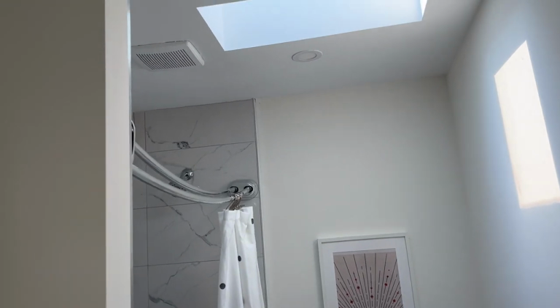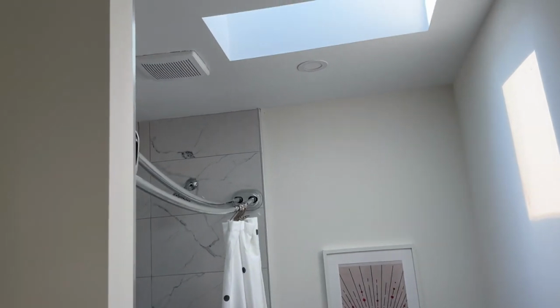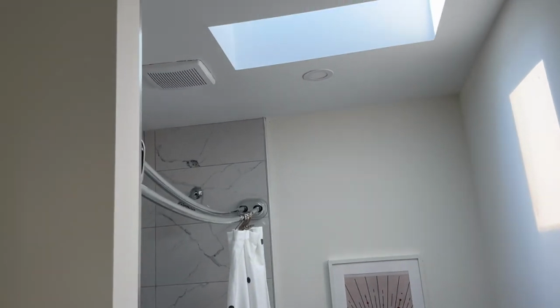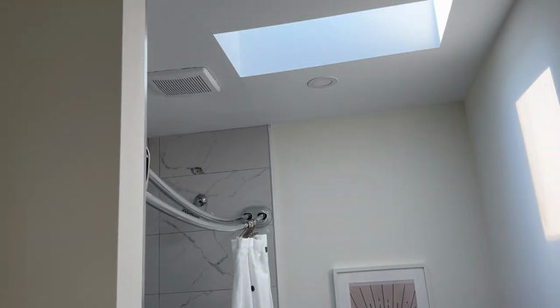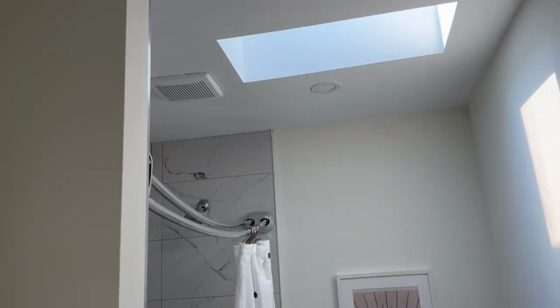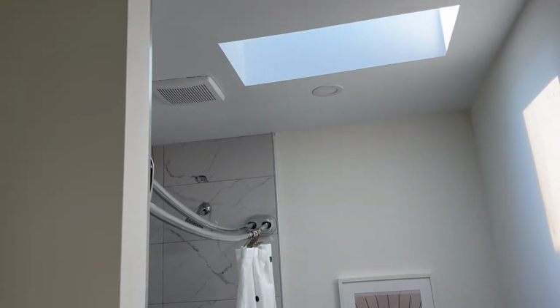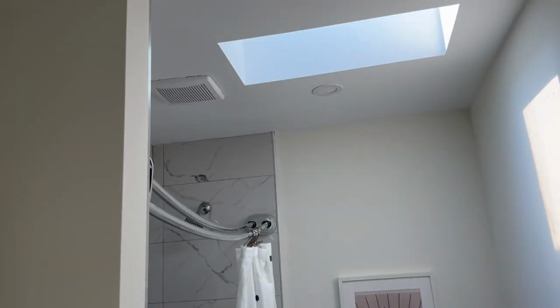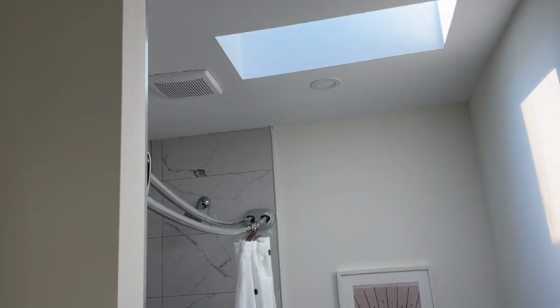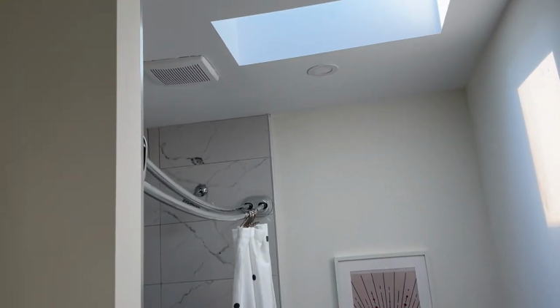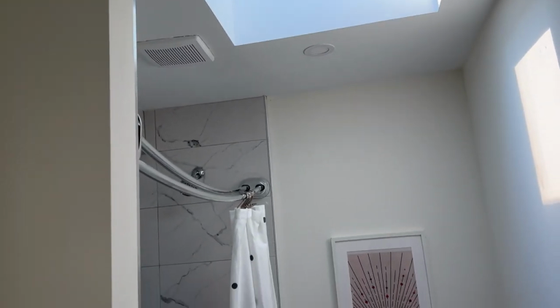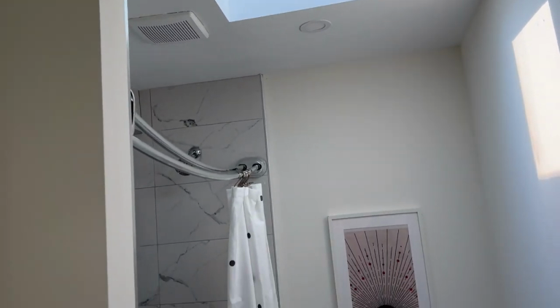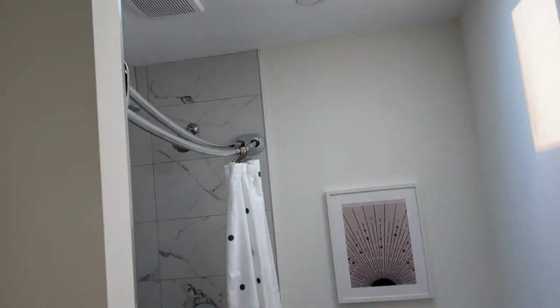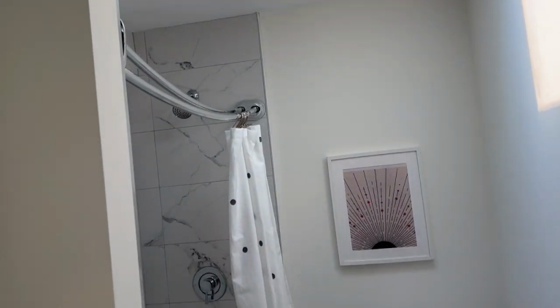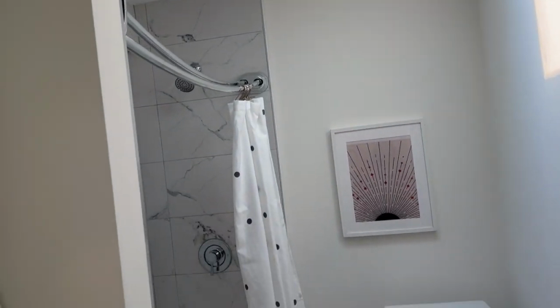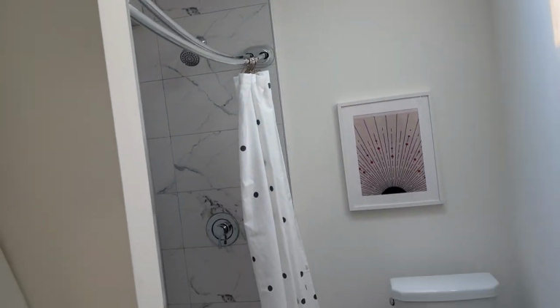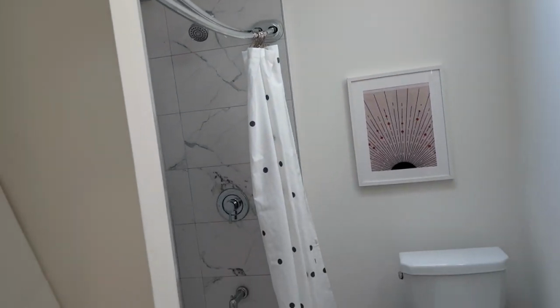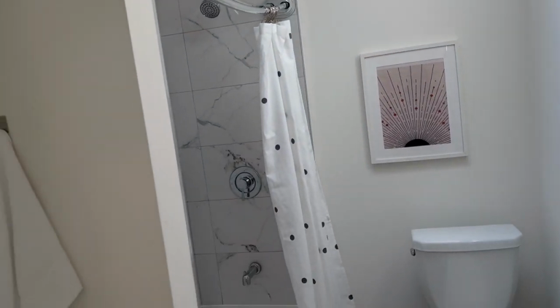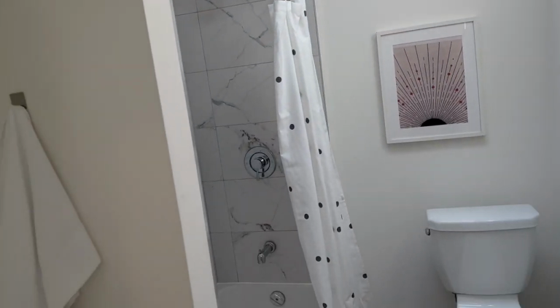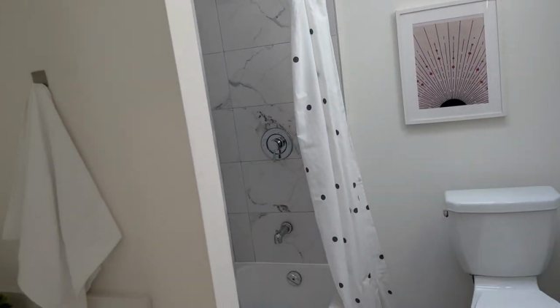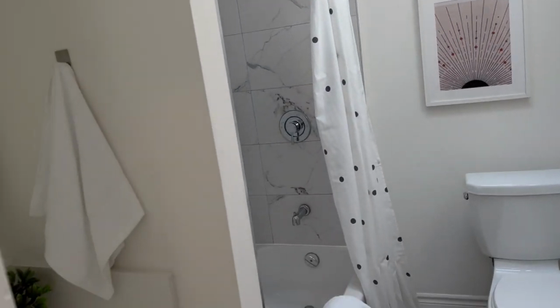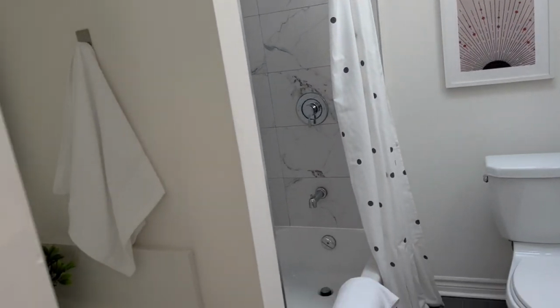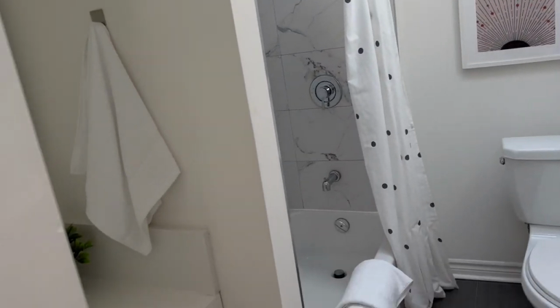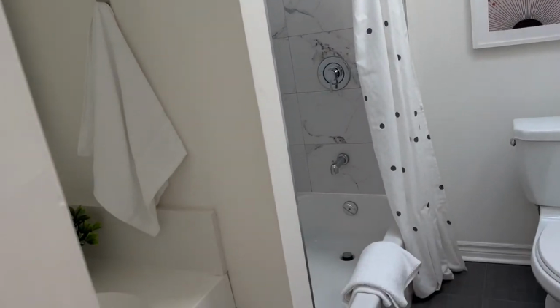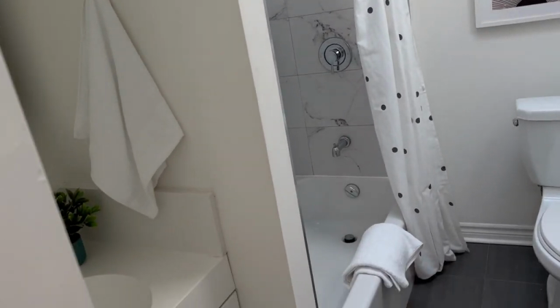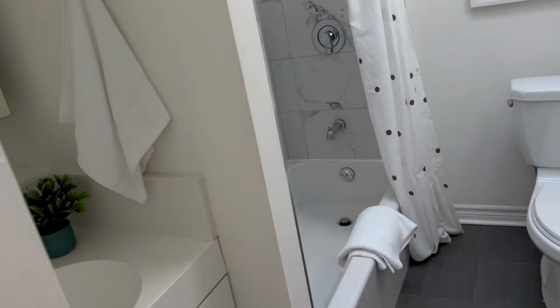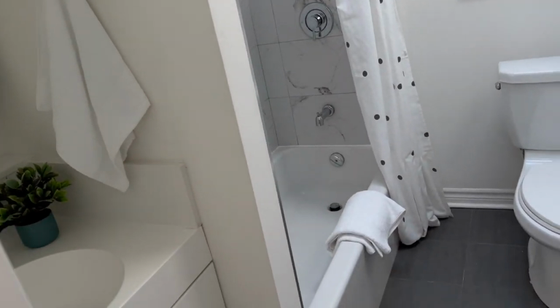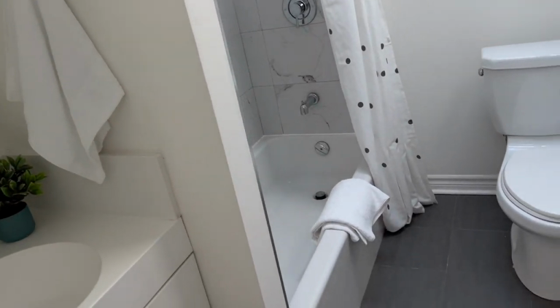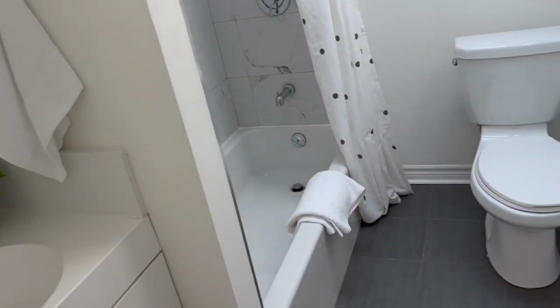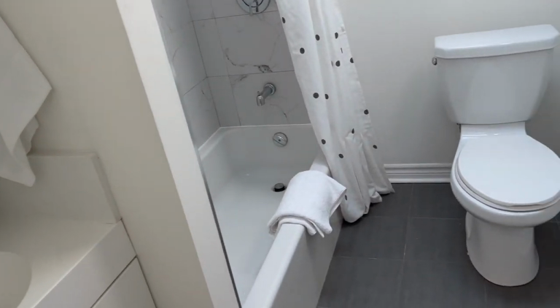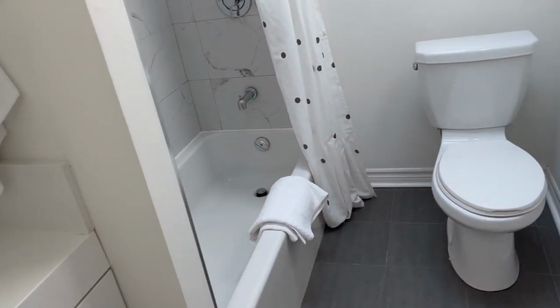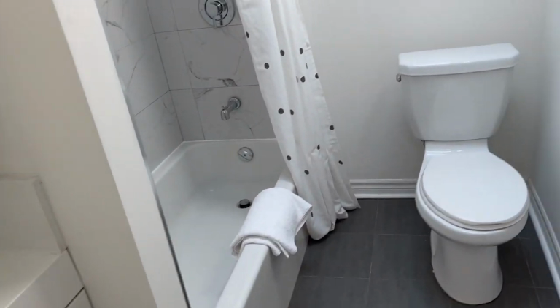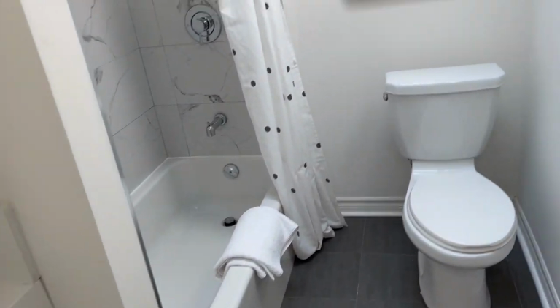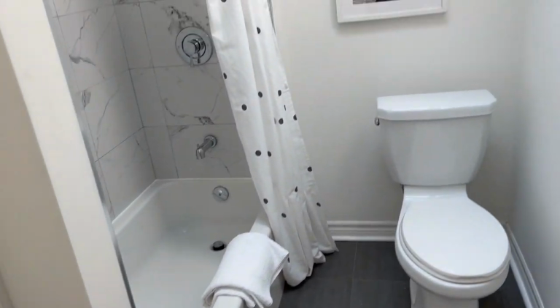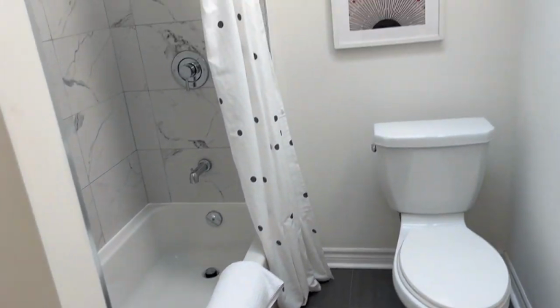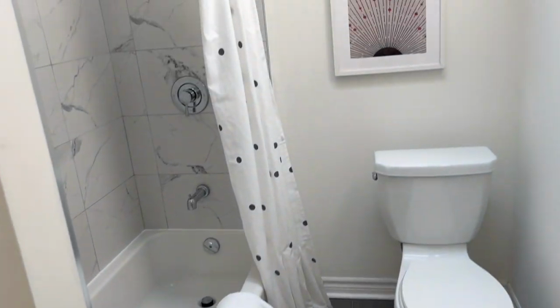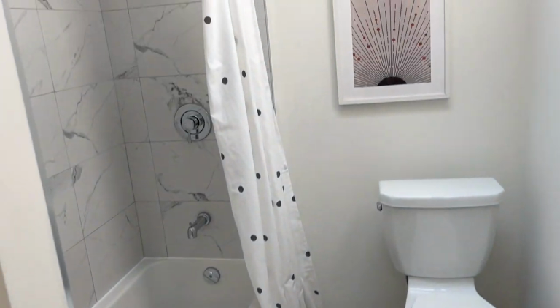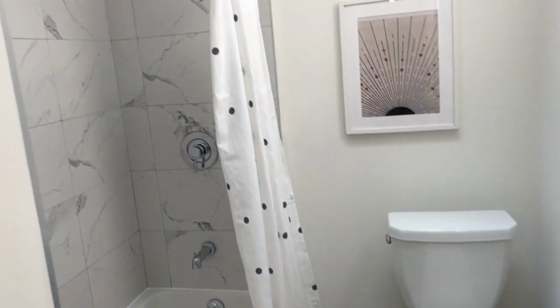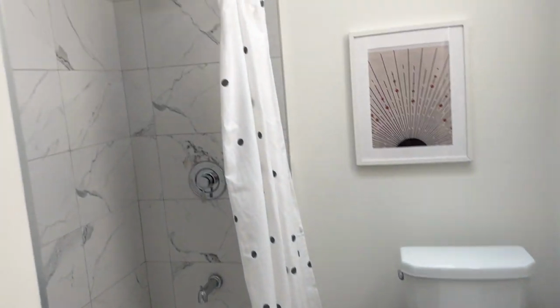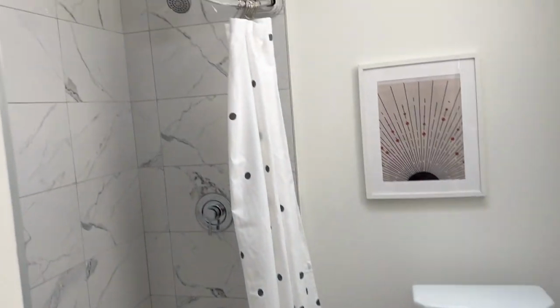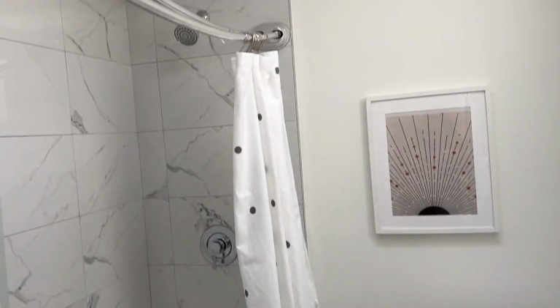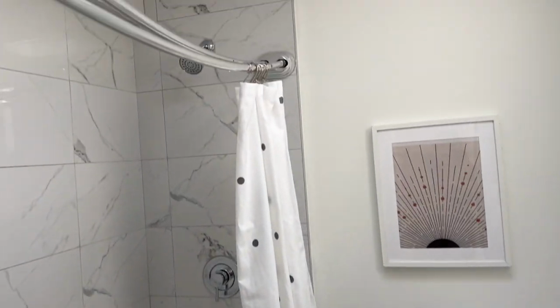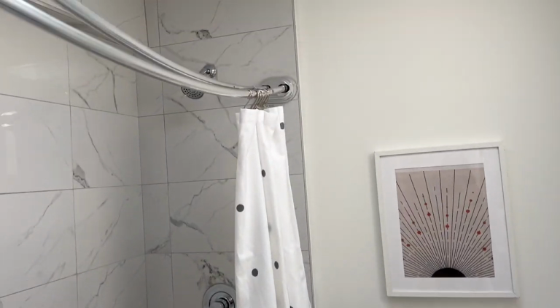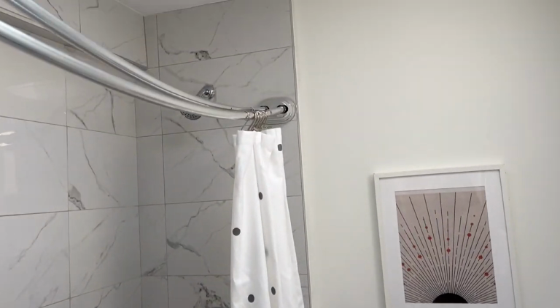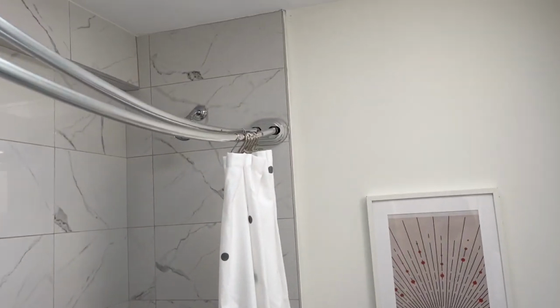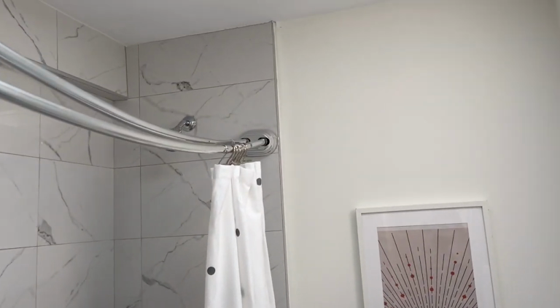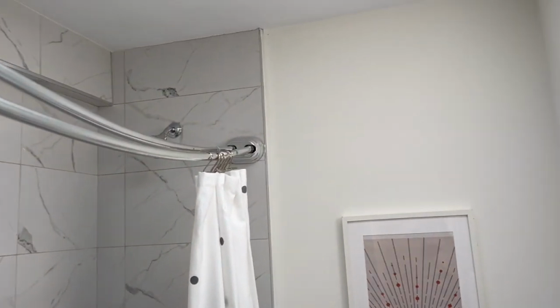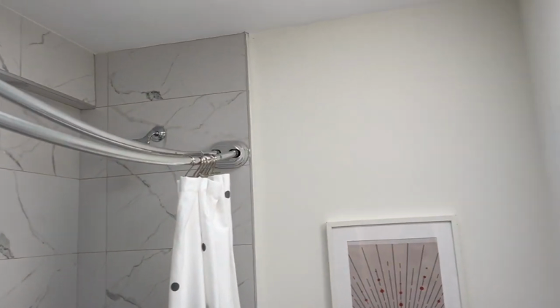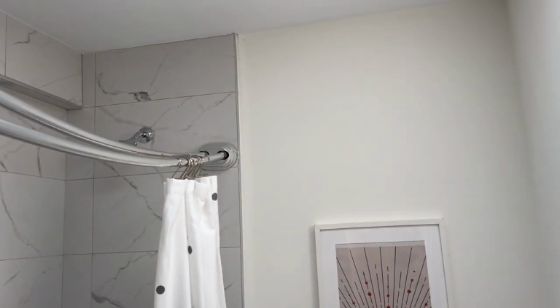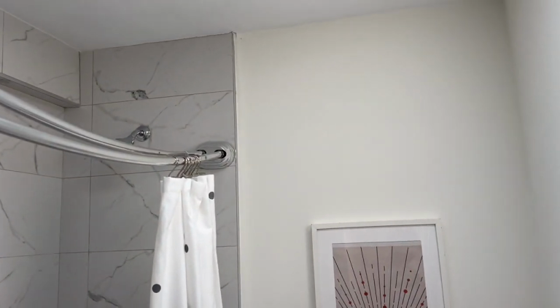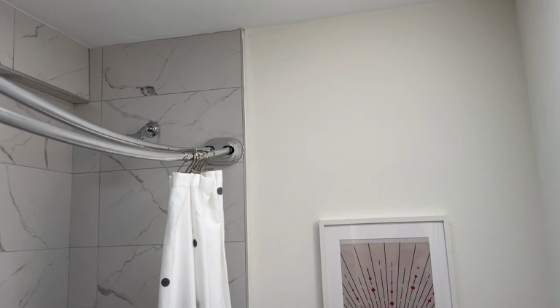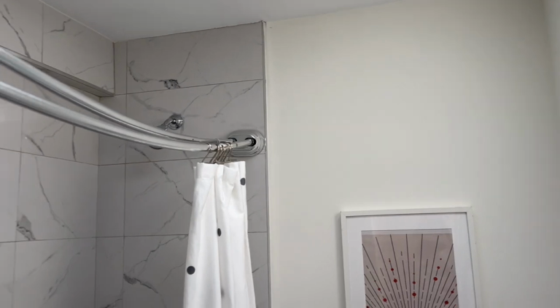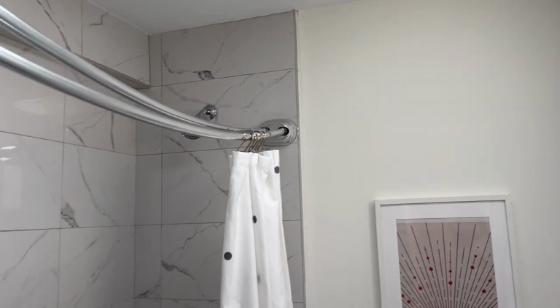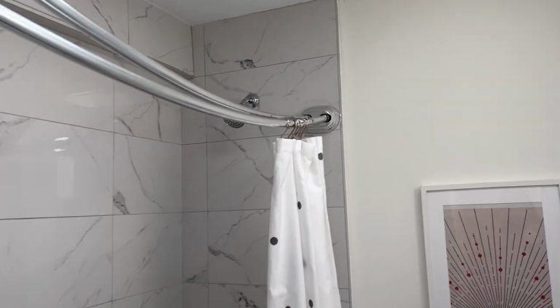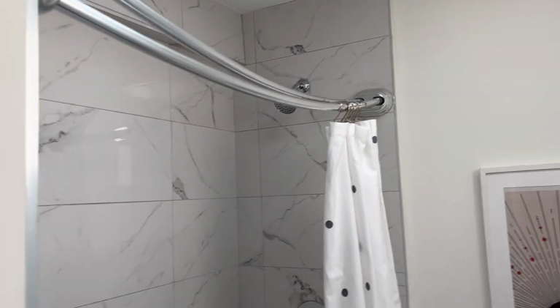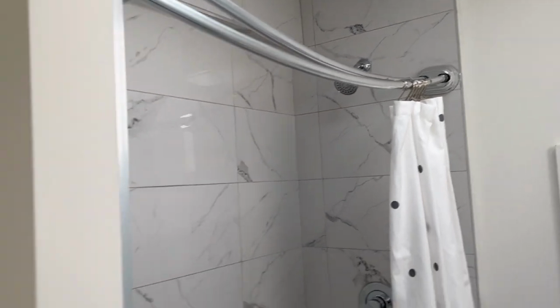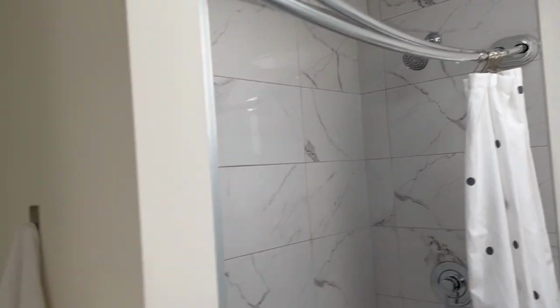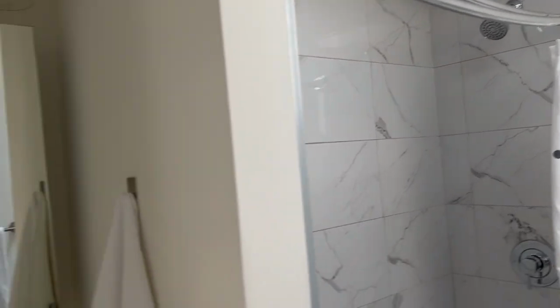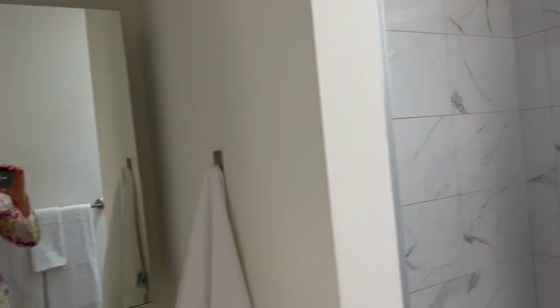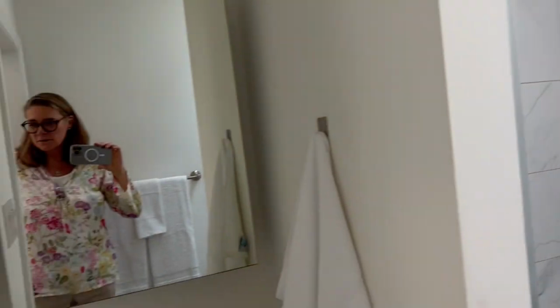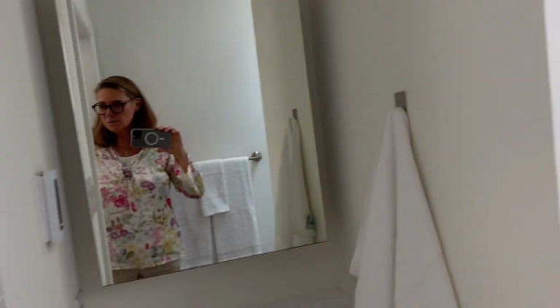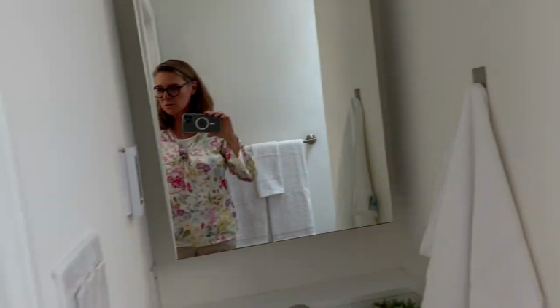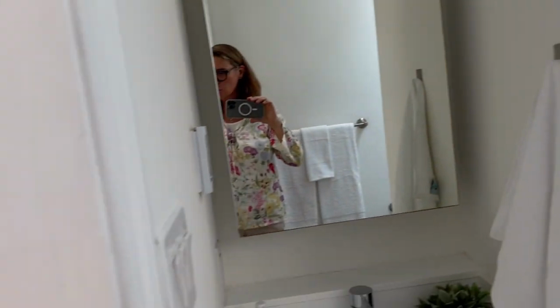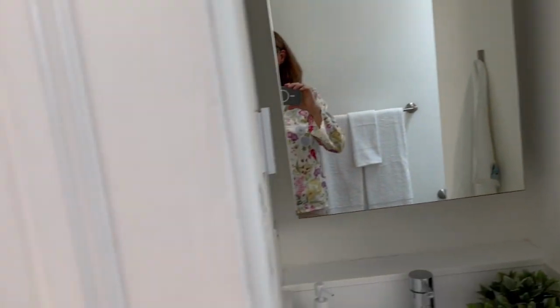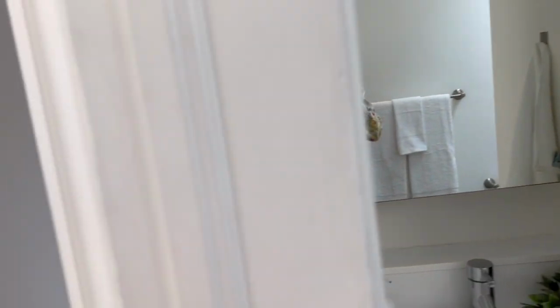There's another skylight here — this is the family bath, again in nice condition and it shows well.